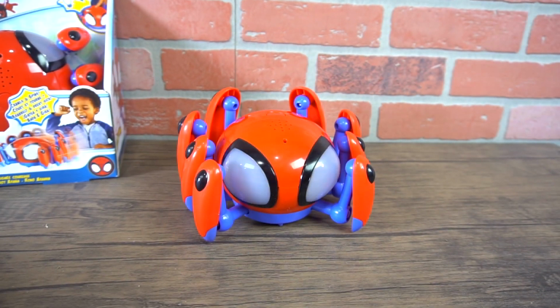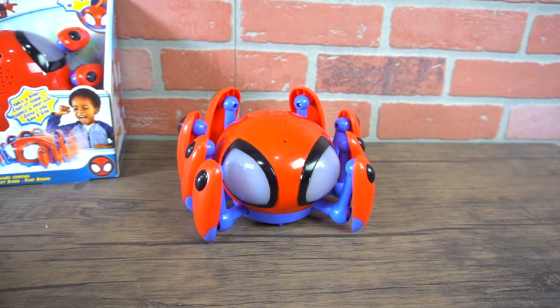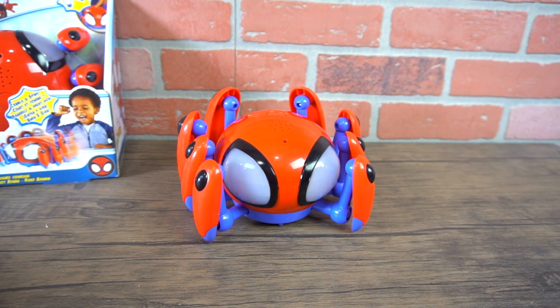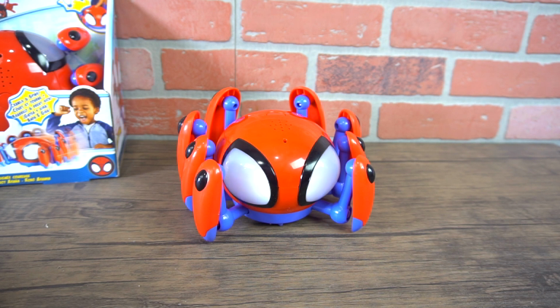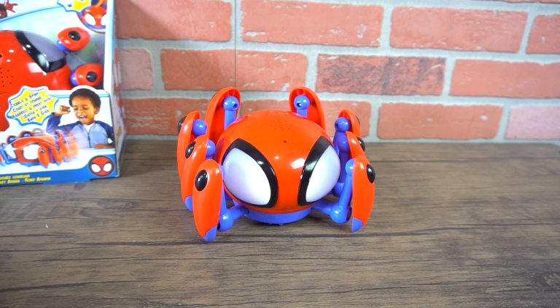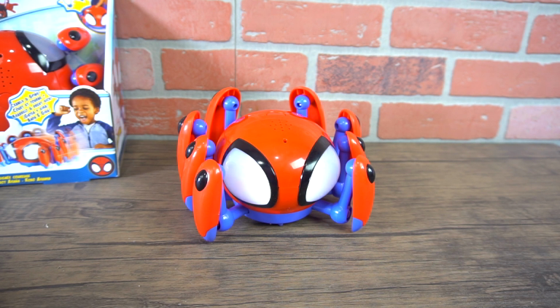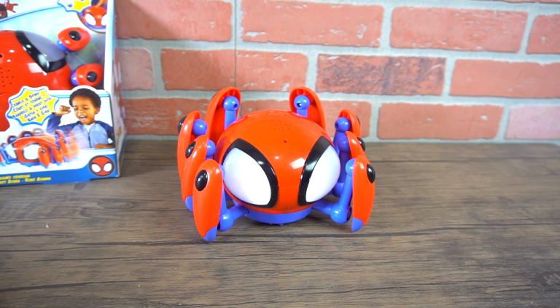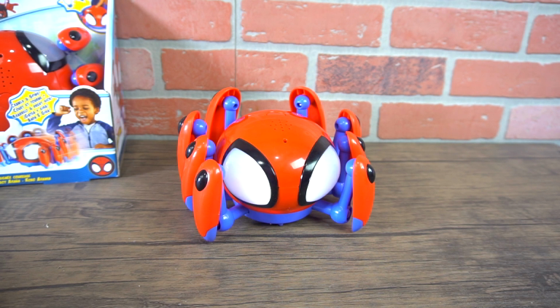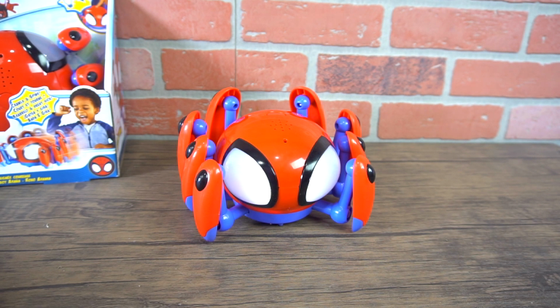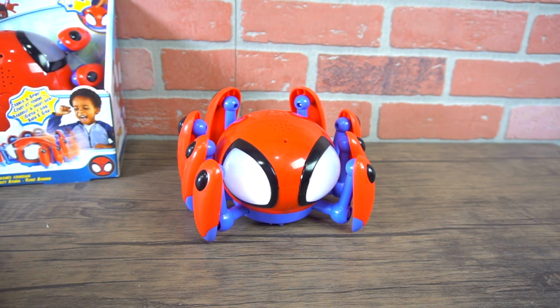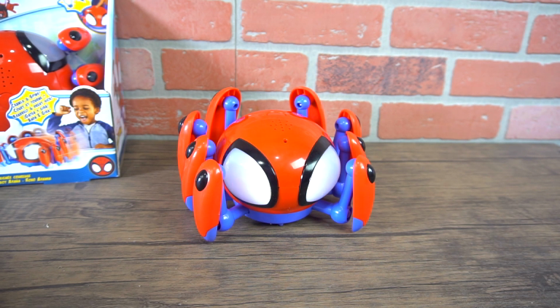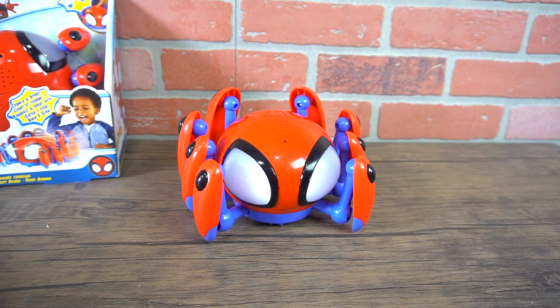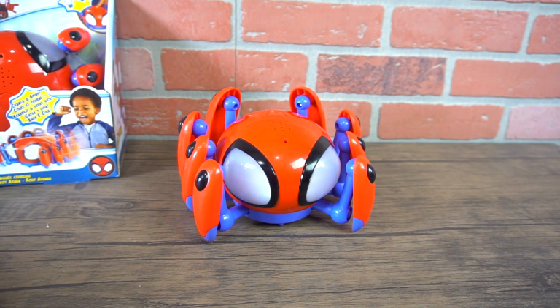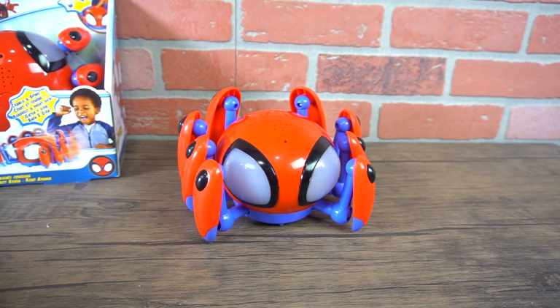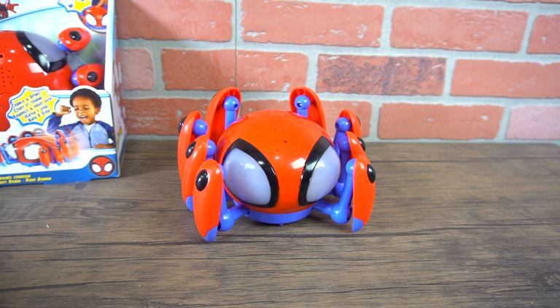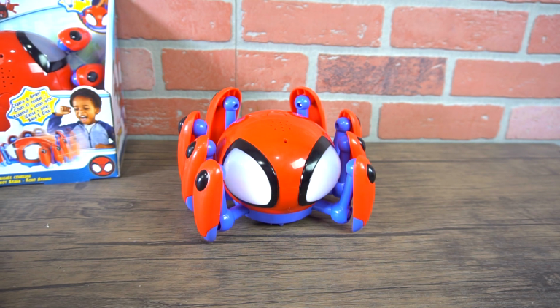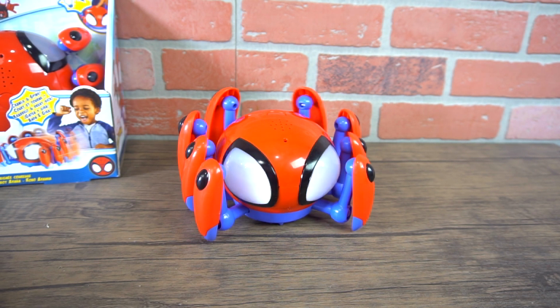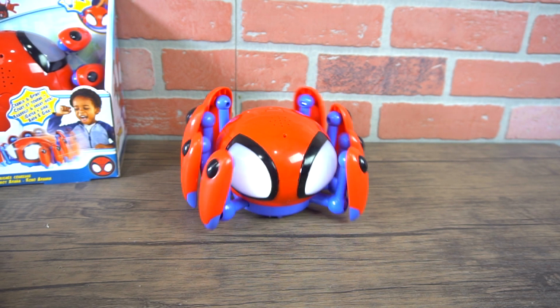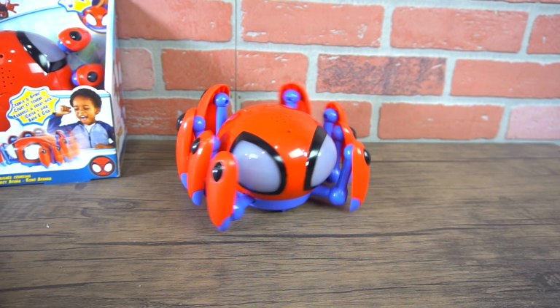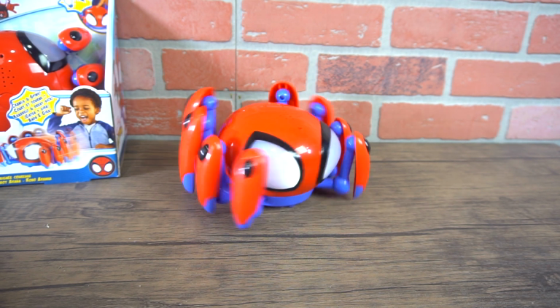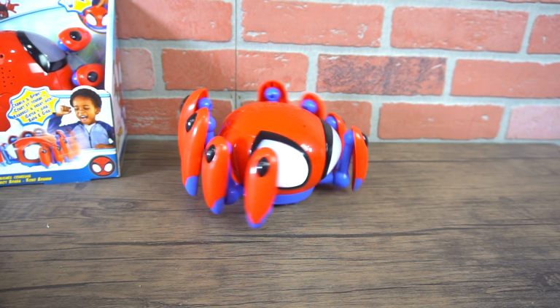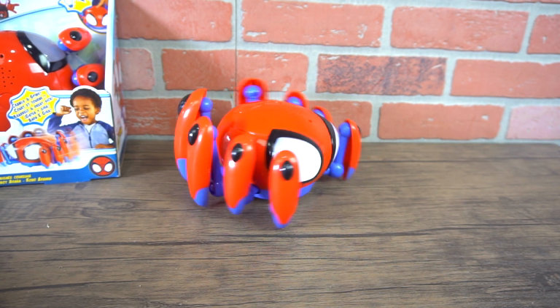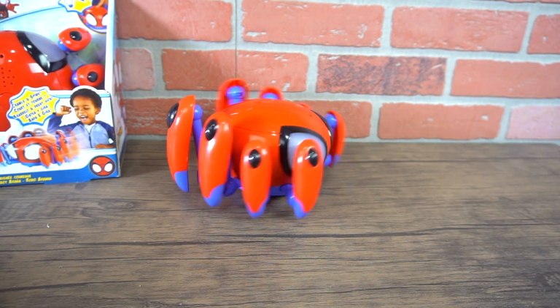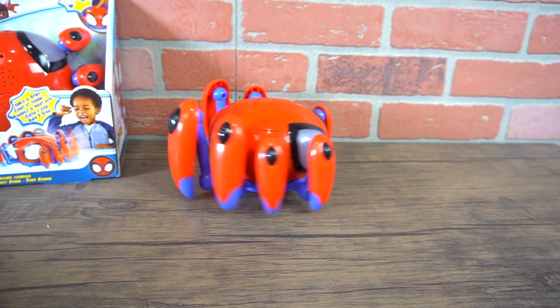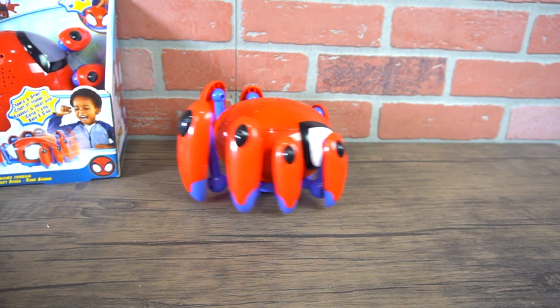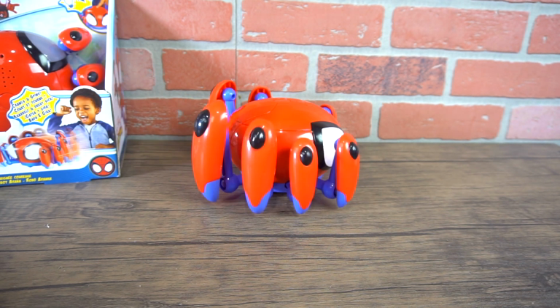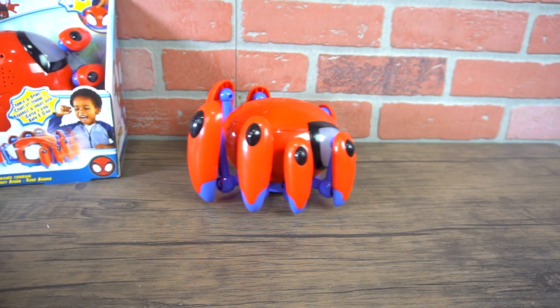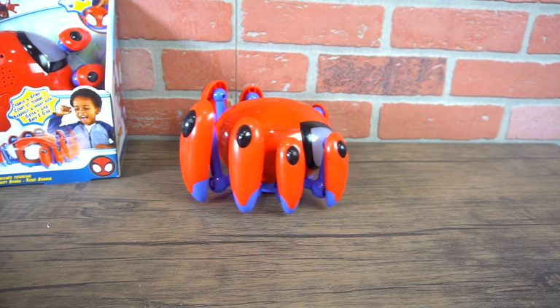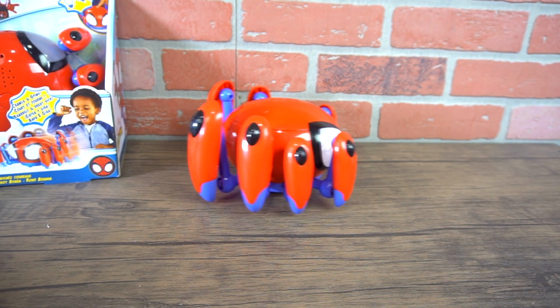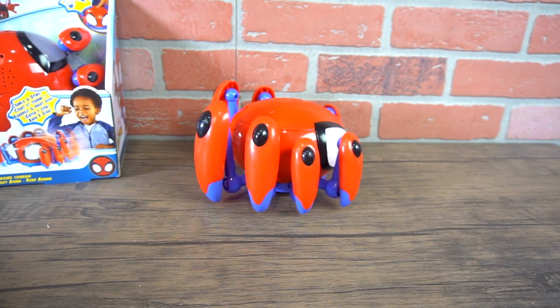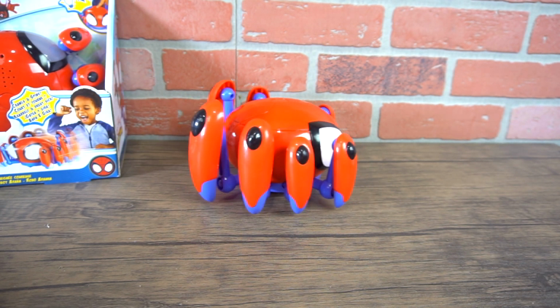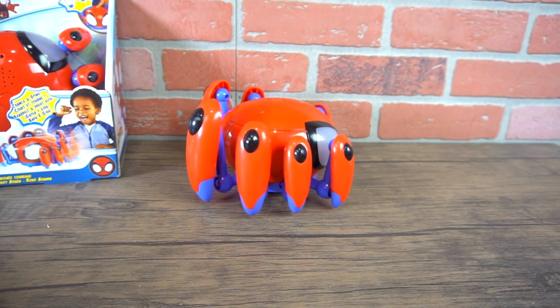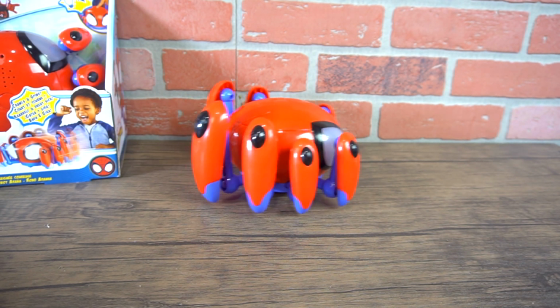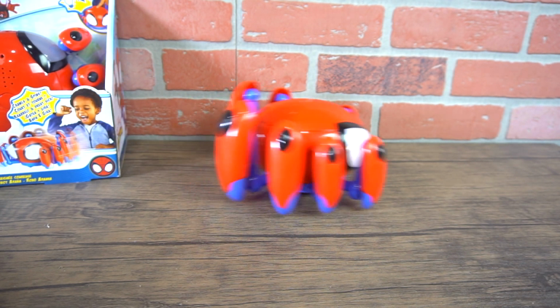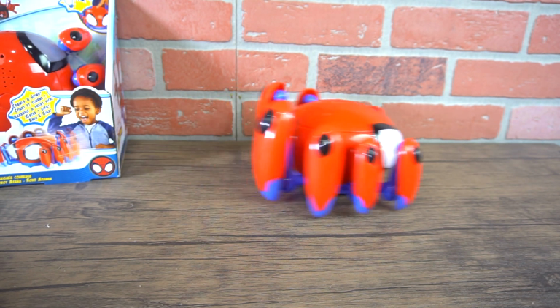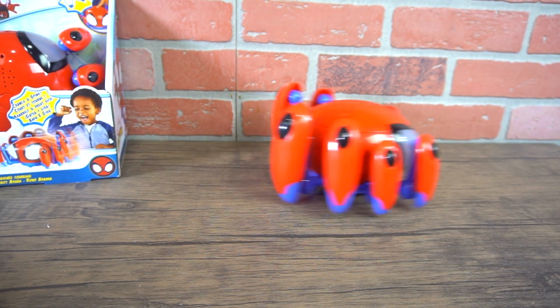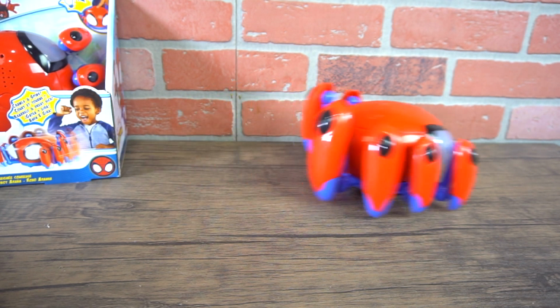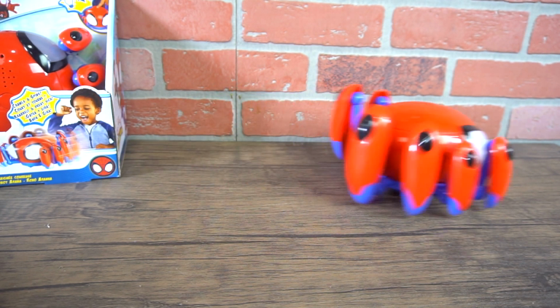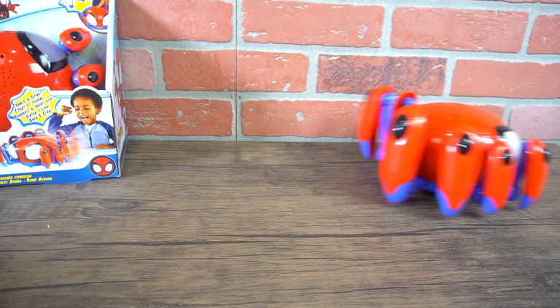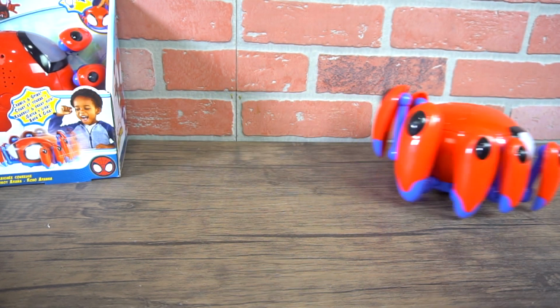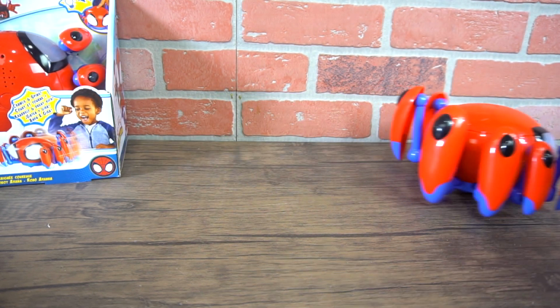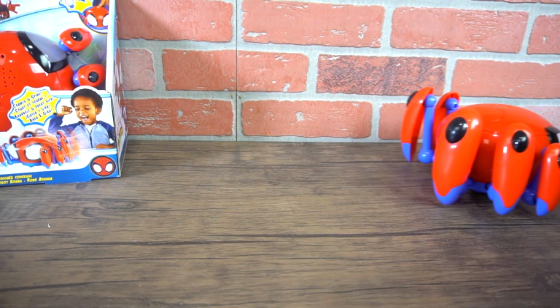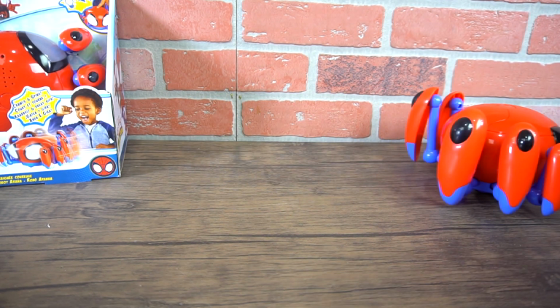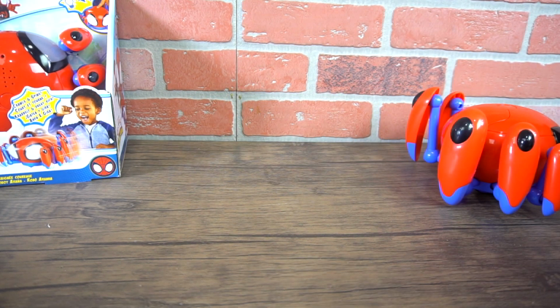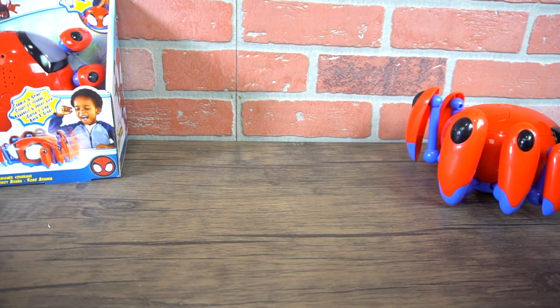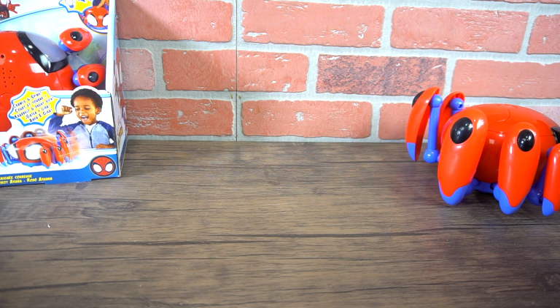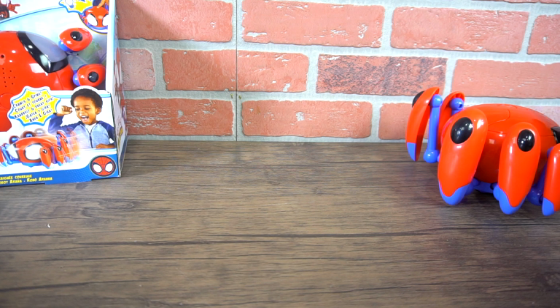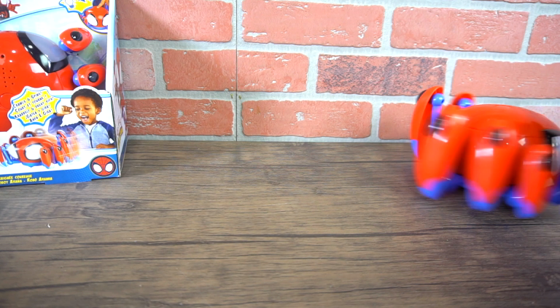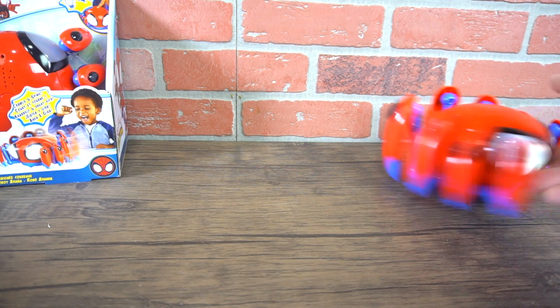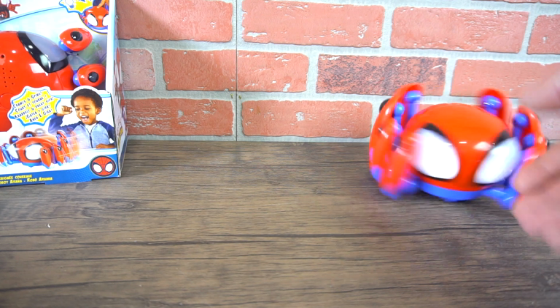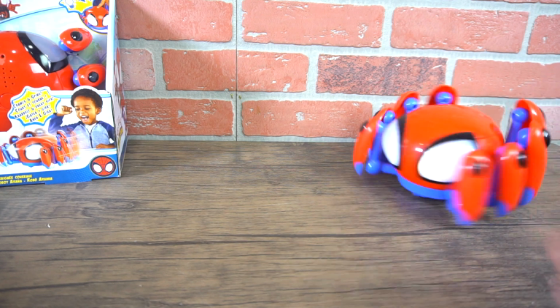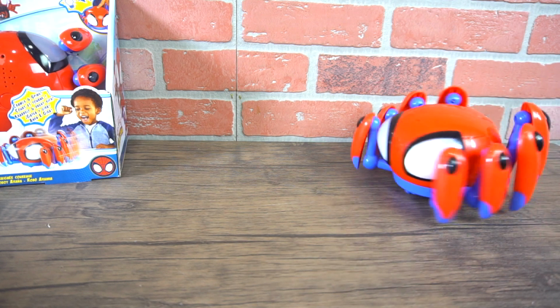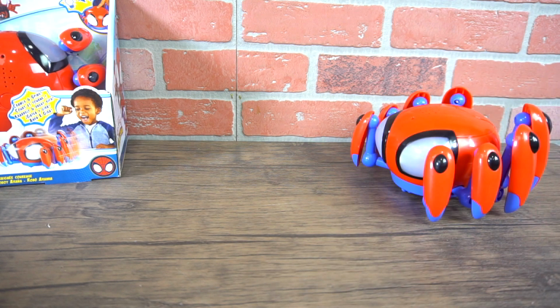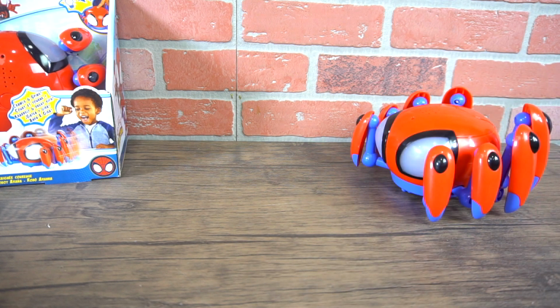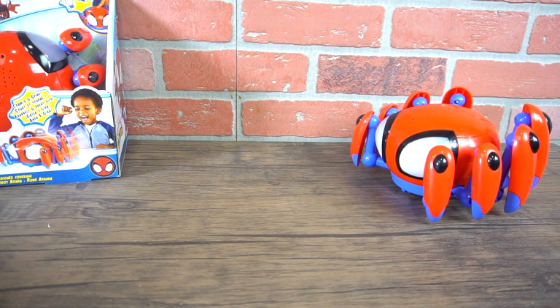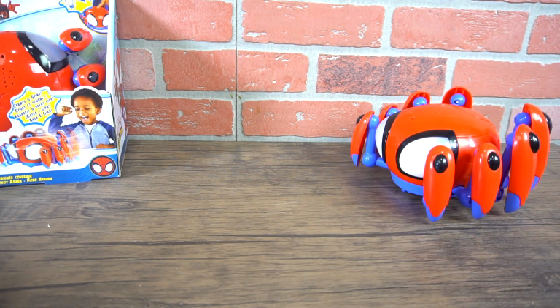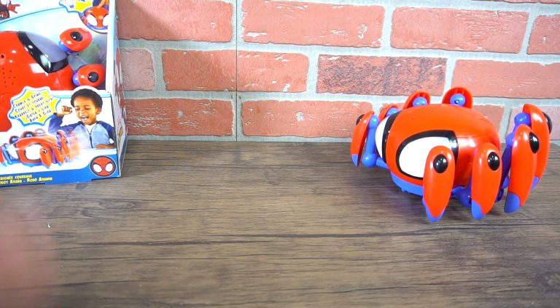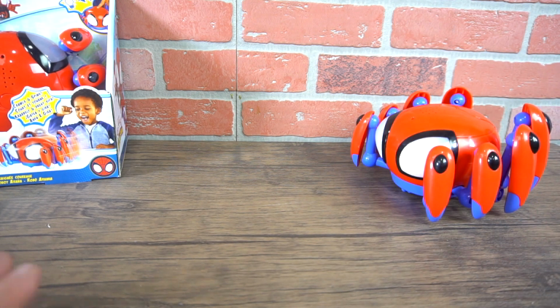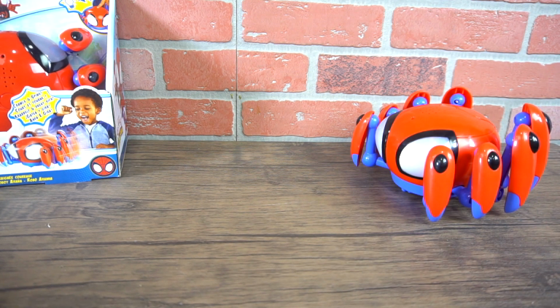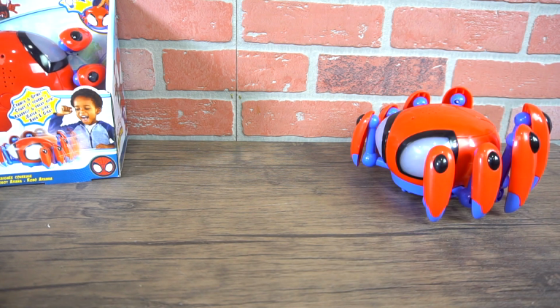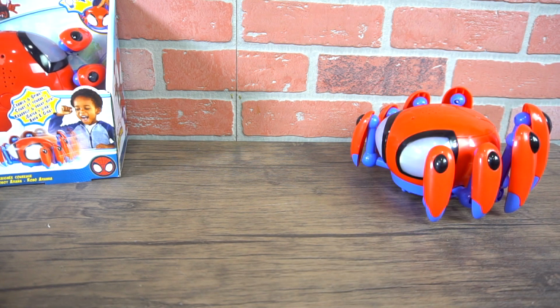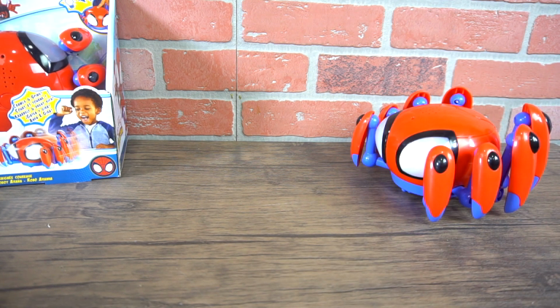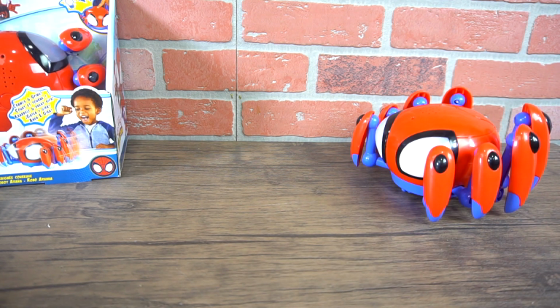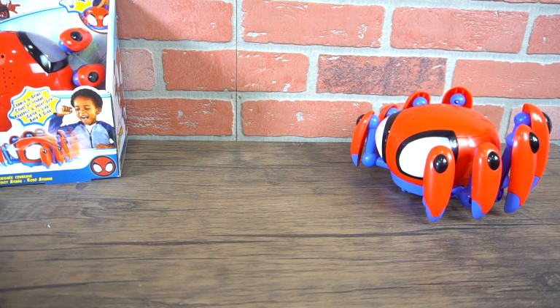Come here, Tracey. And it starts driving around. Tracey, I'm over here!